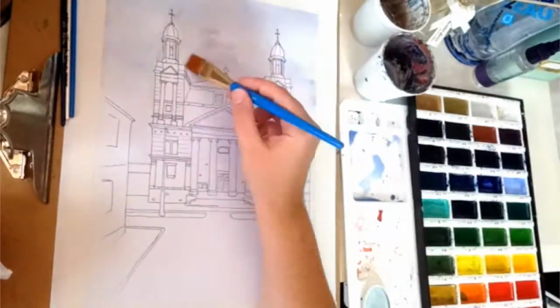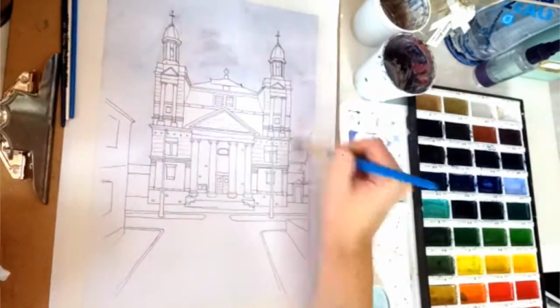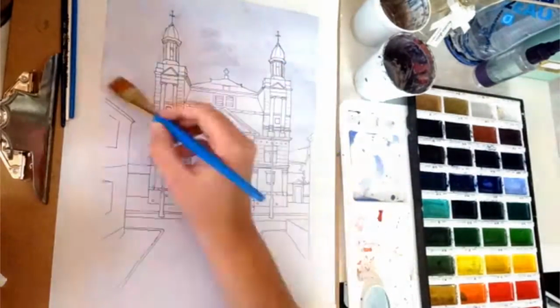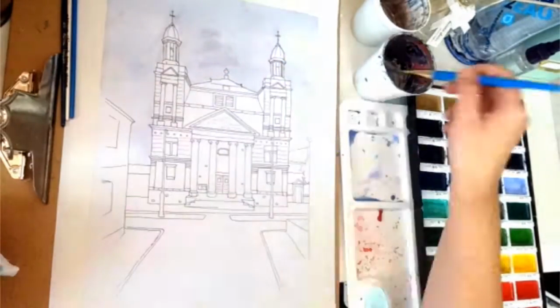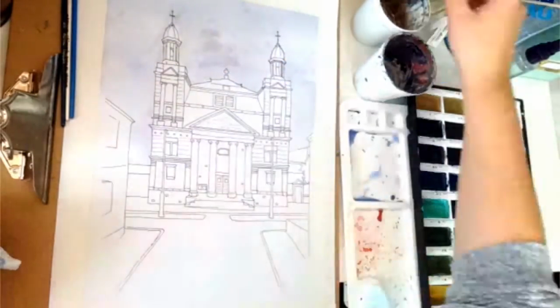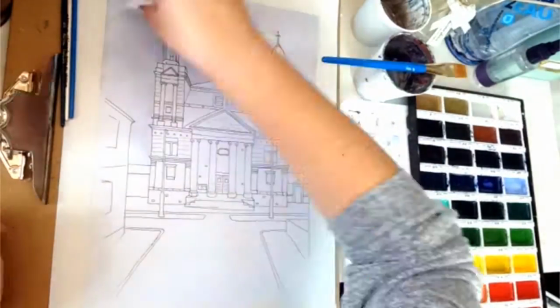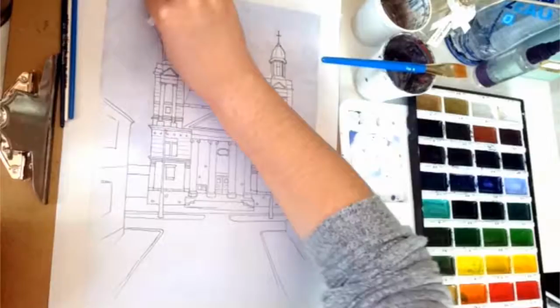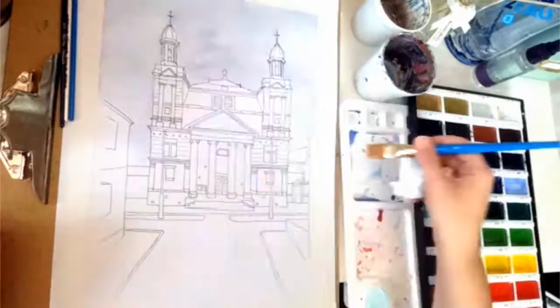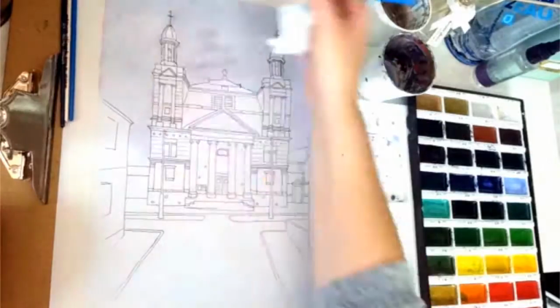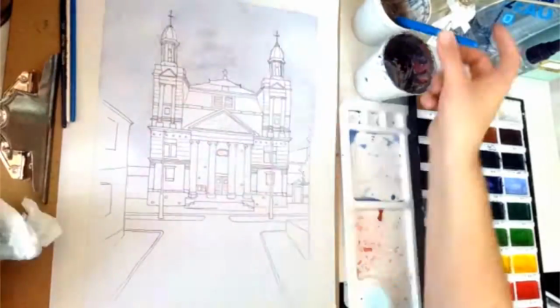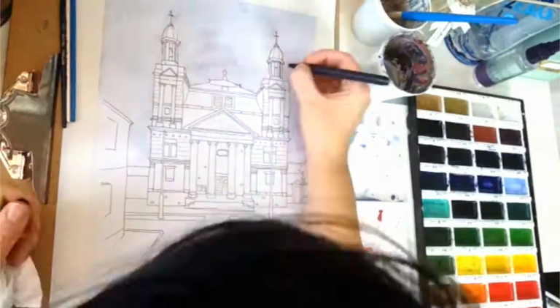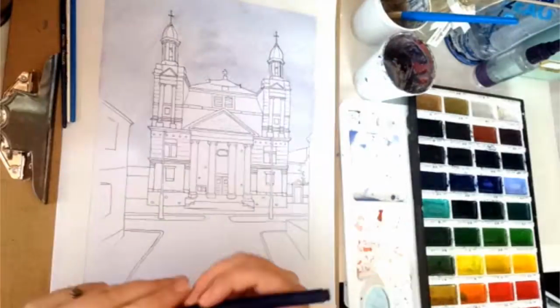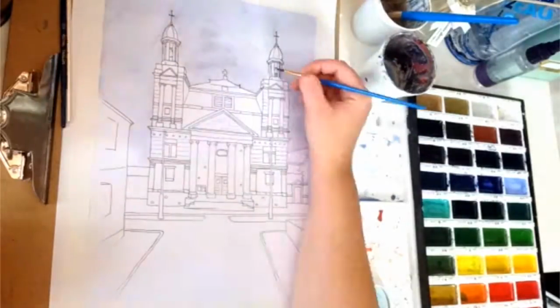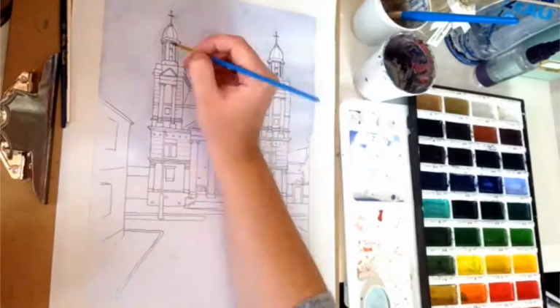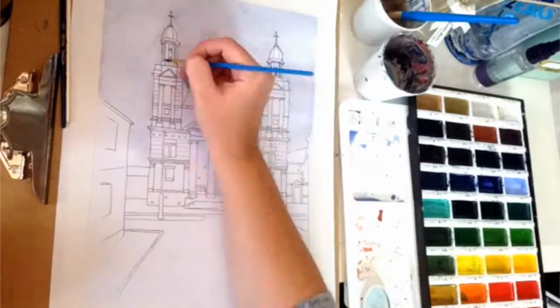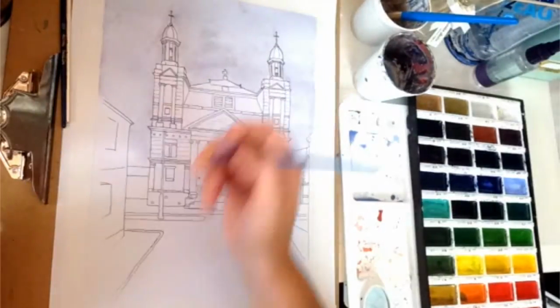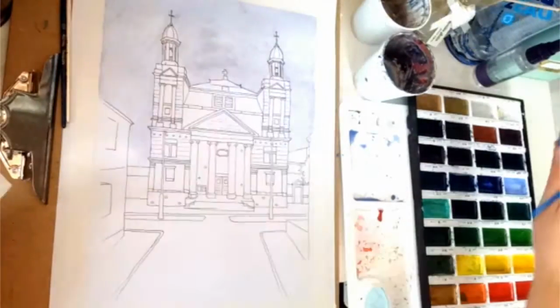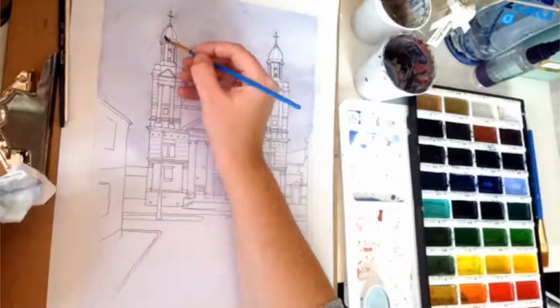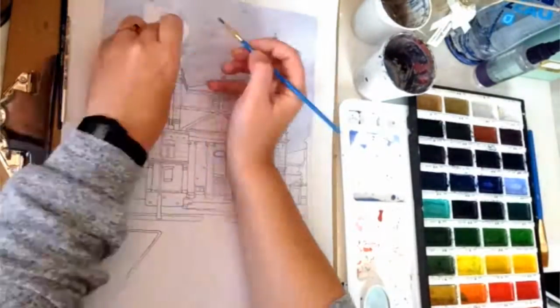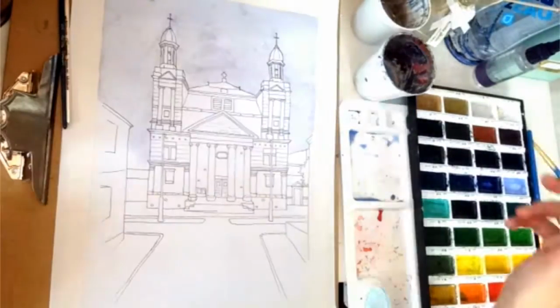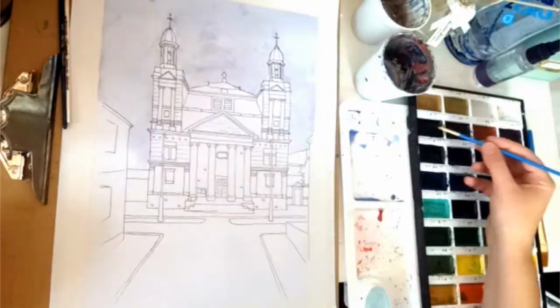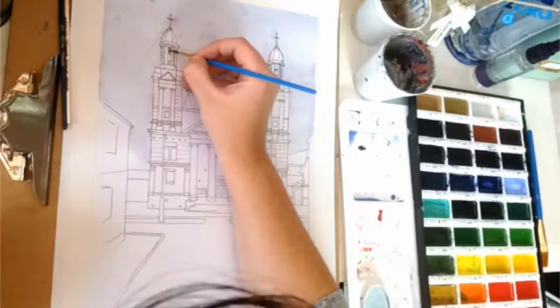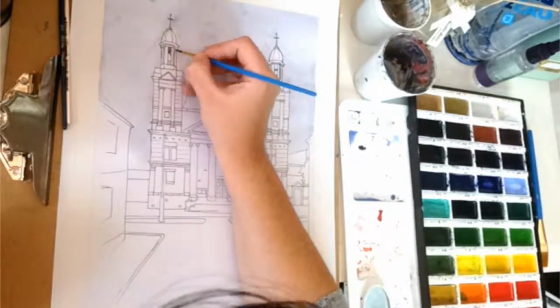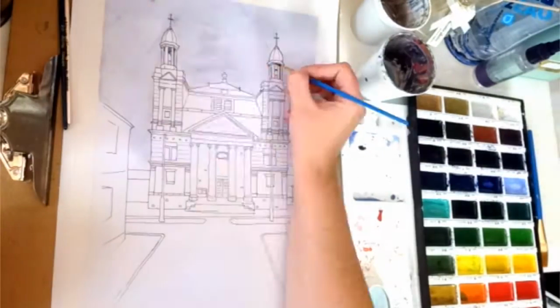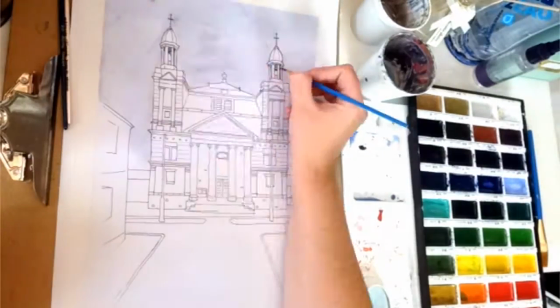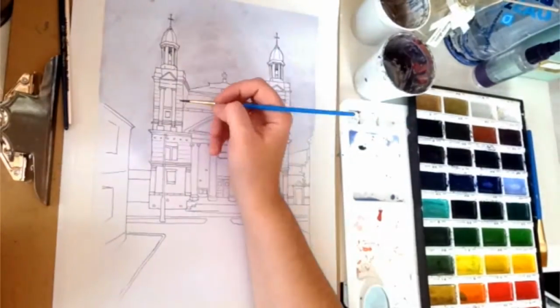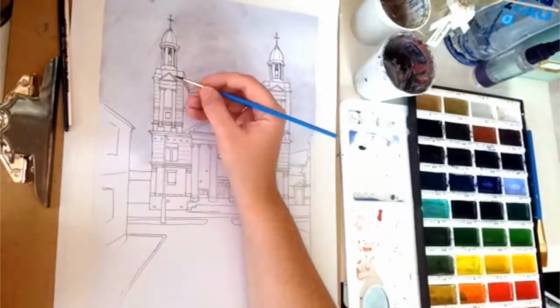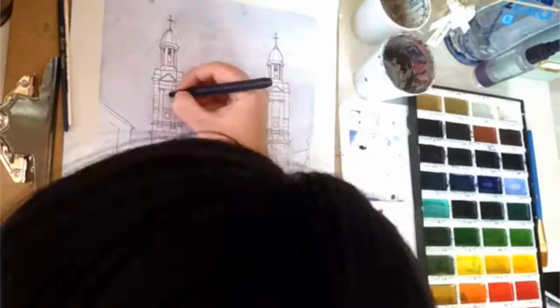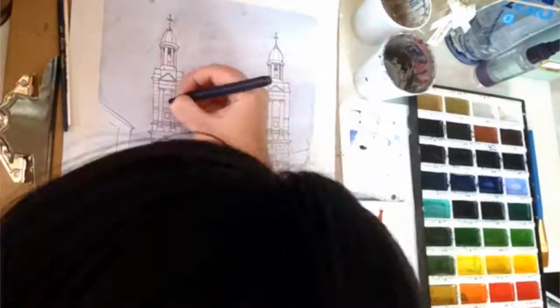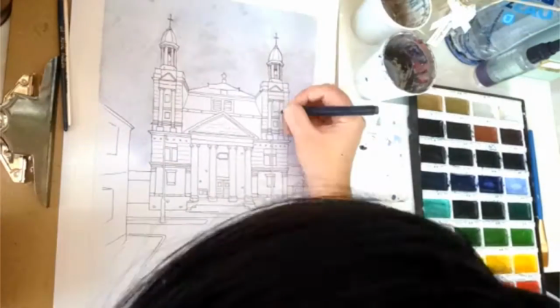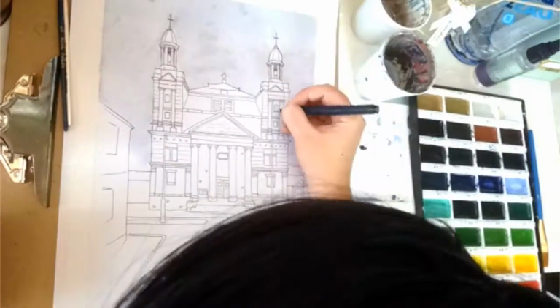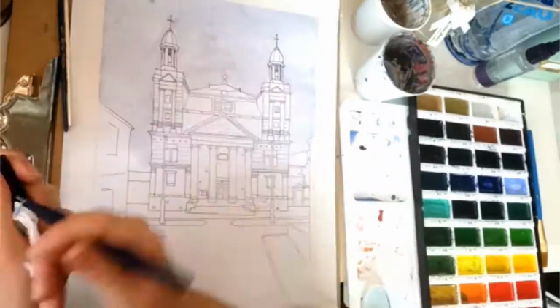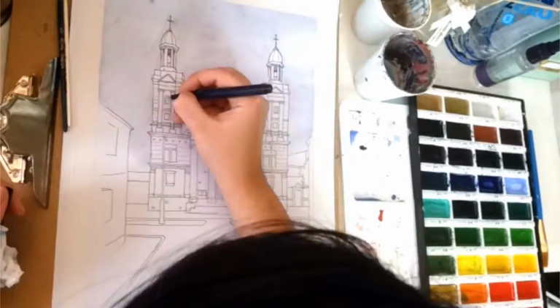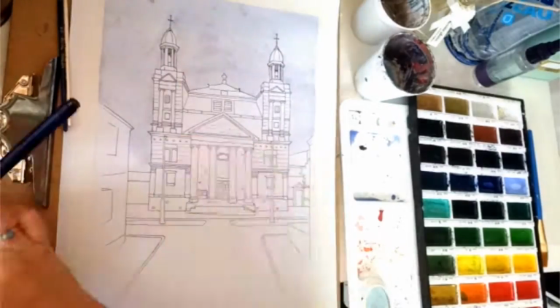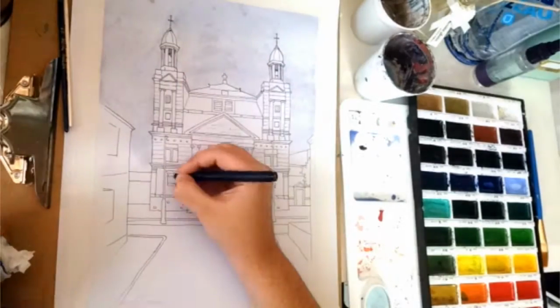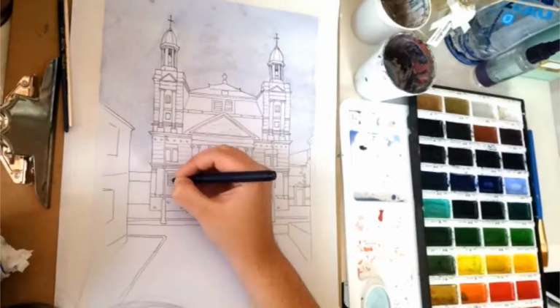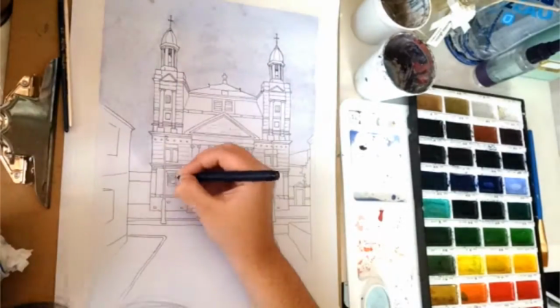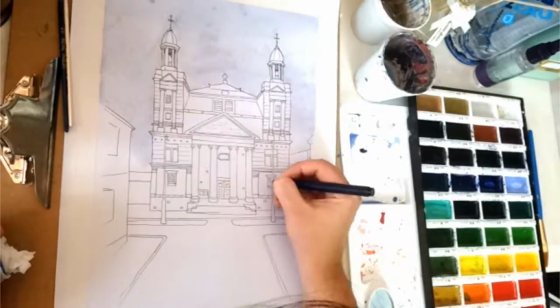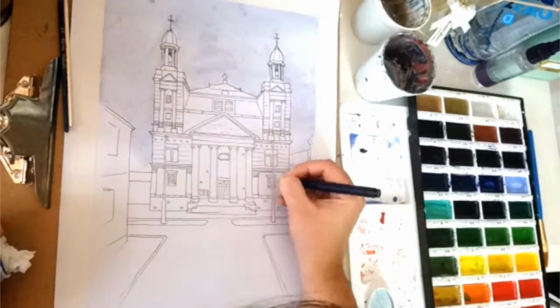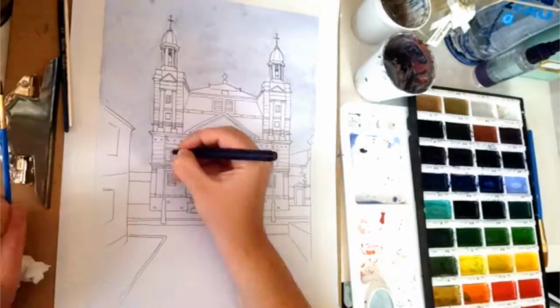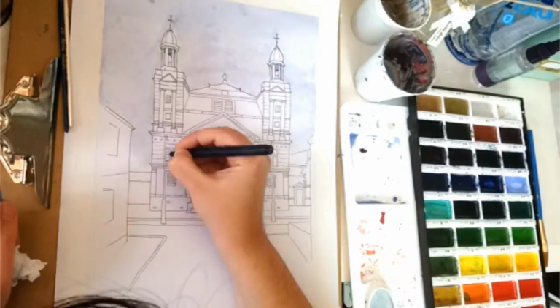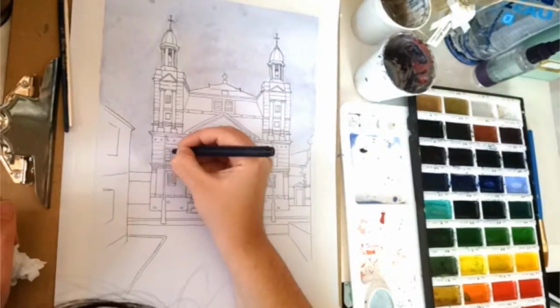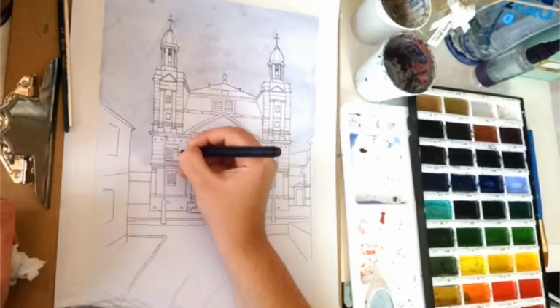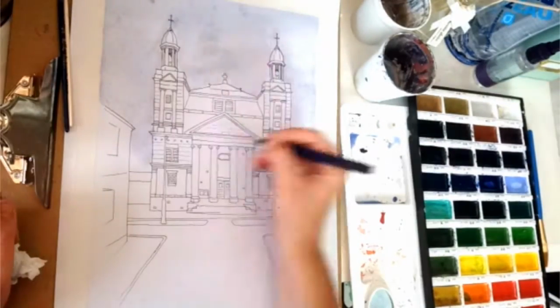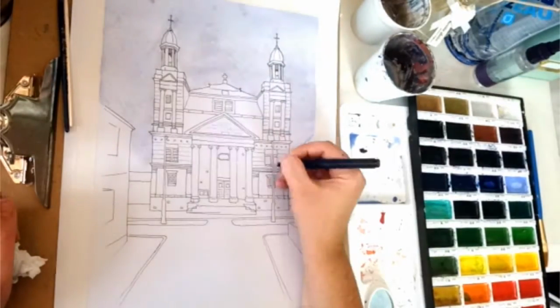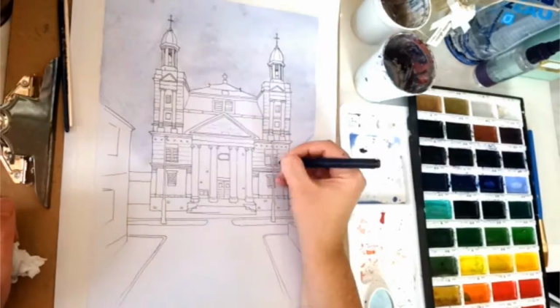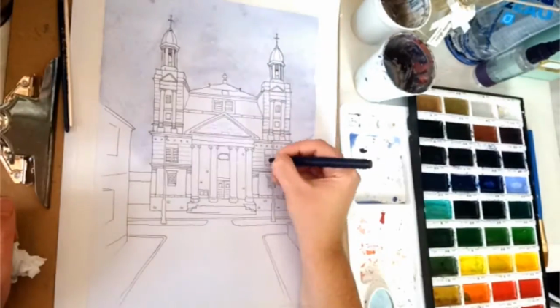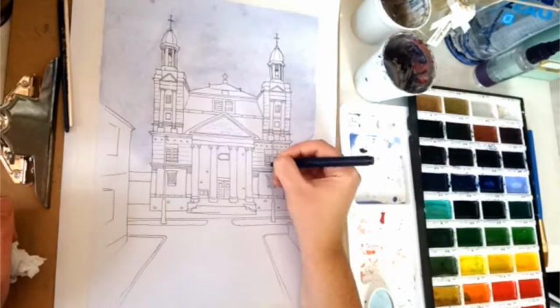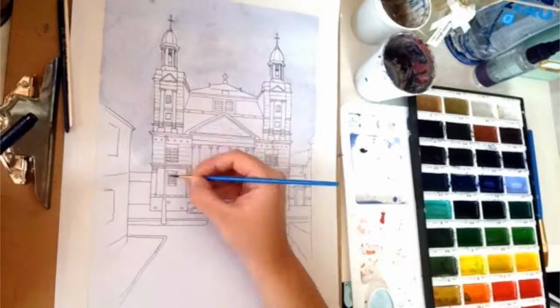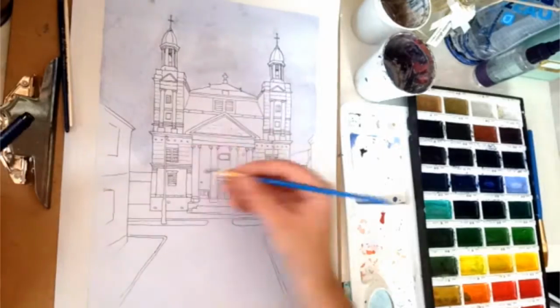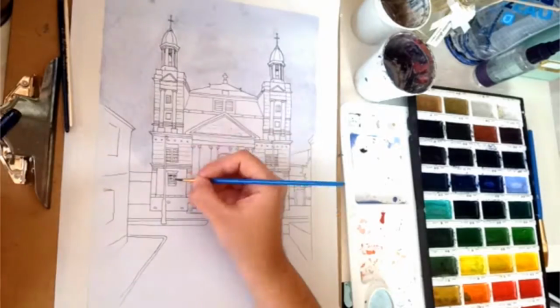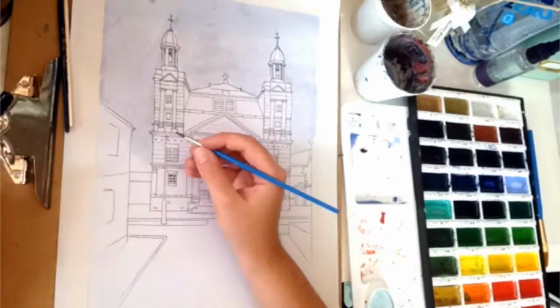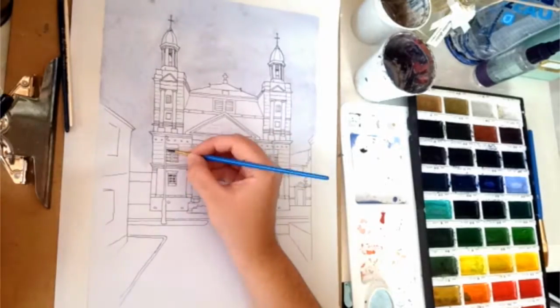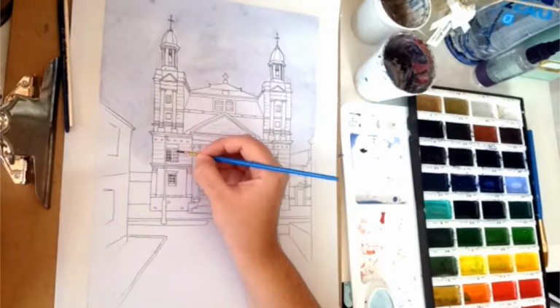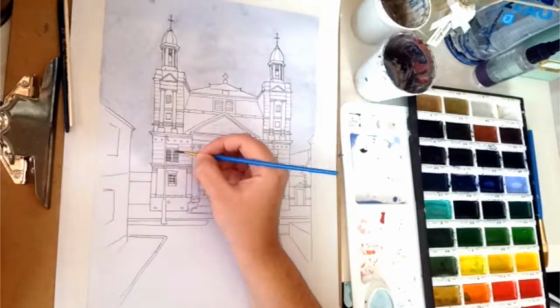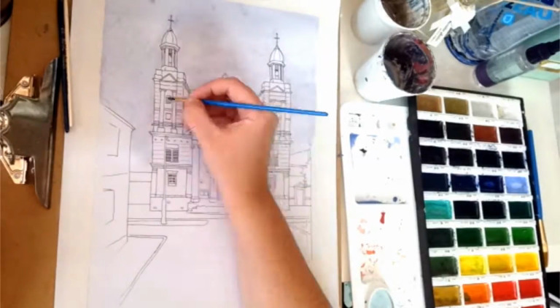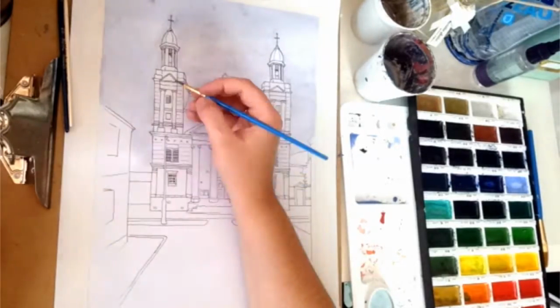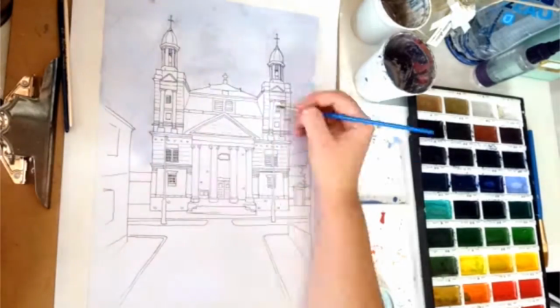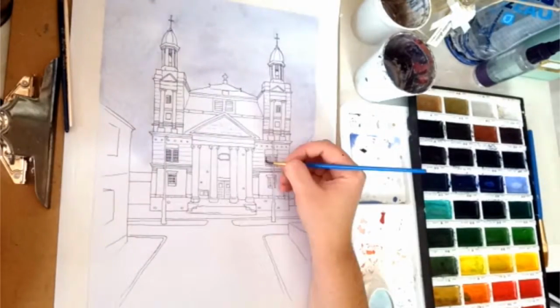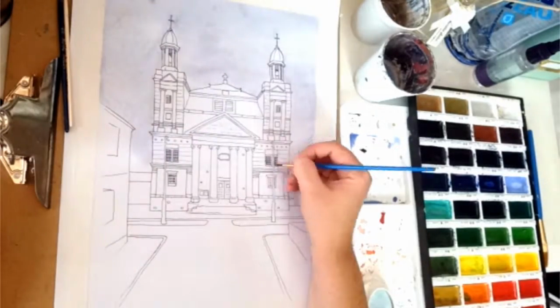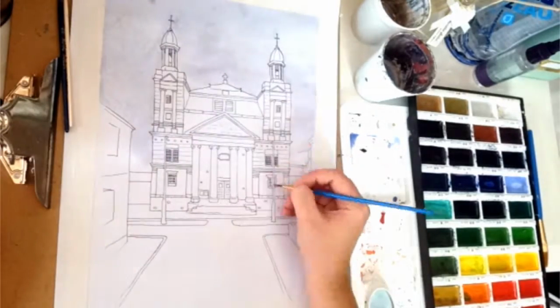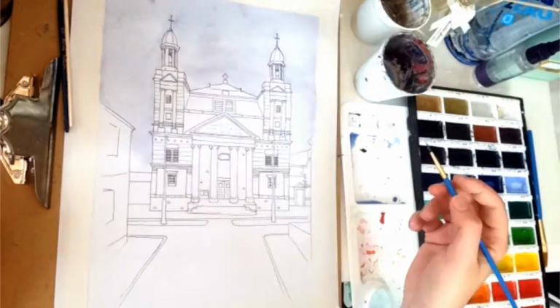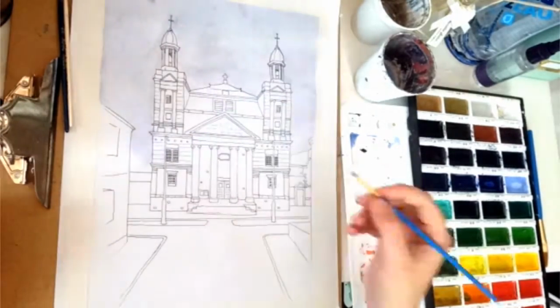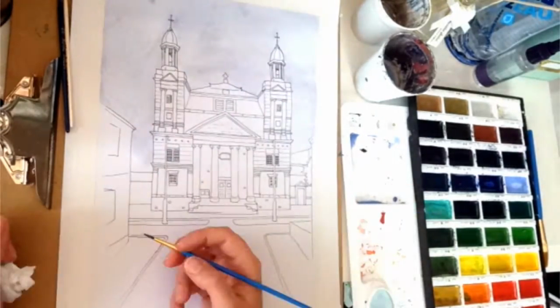Today in this episode I'm going to be painting St. Augustine's. This one is in Preston and there are a lot around the world.